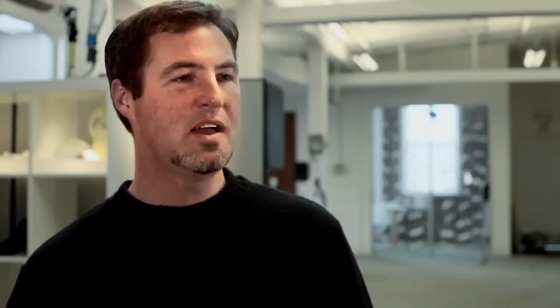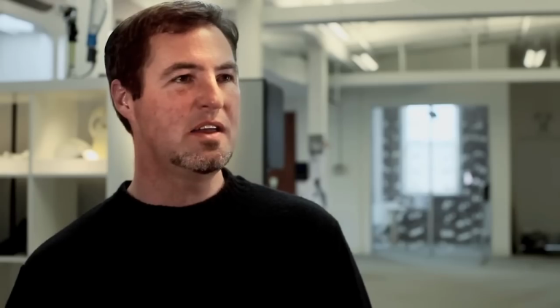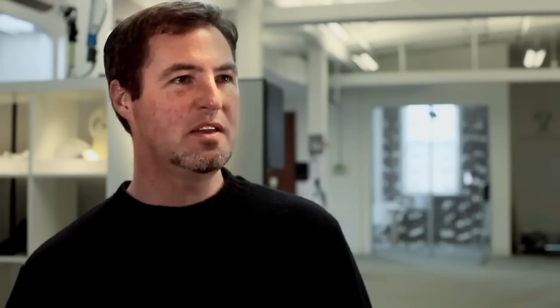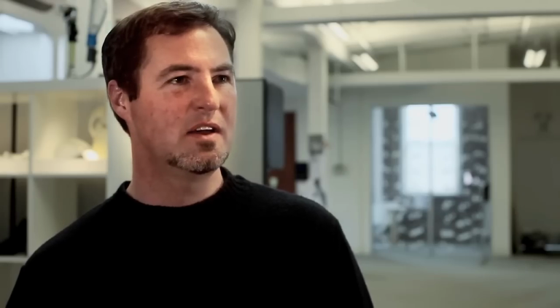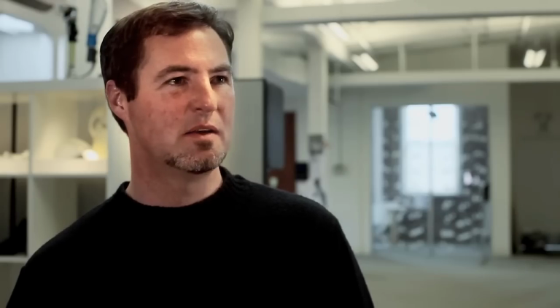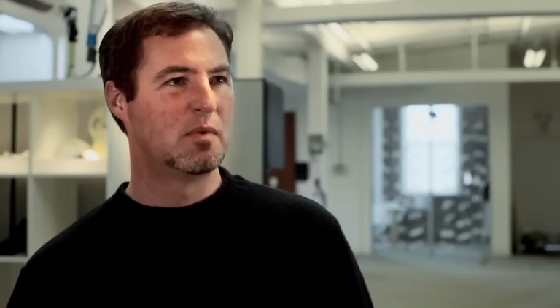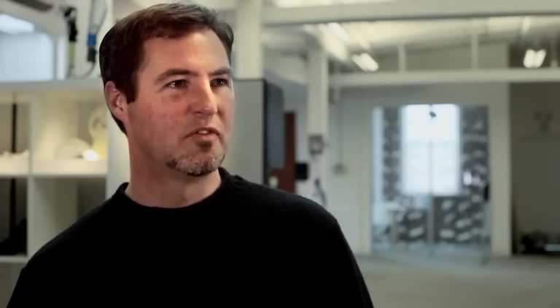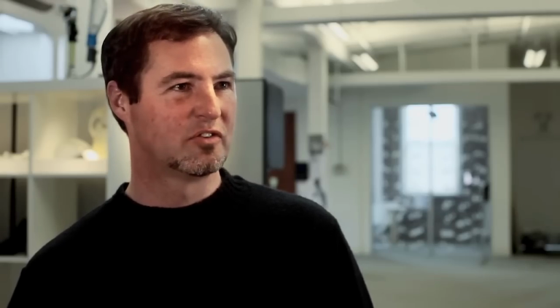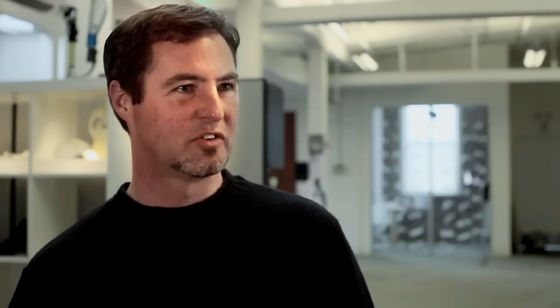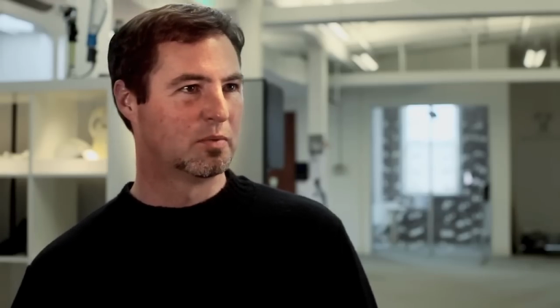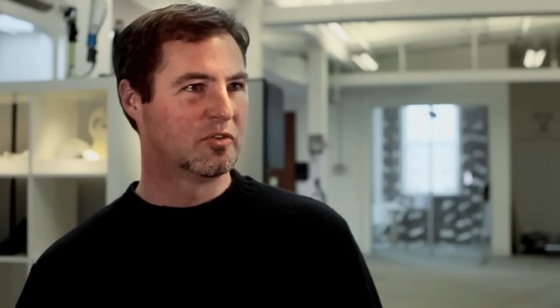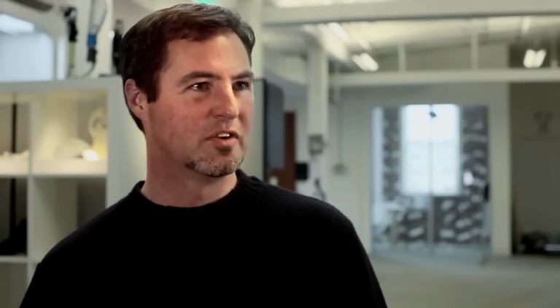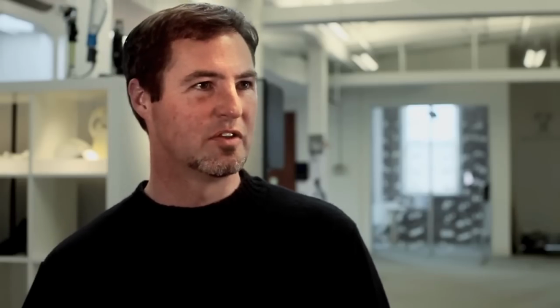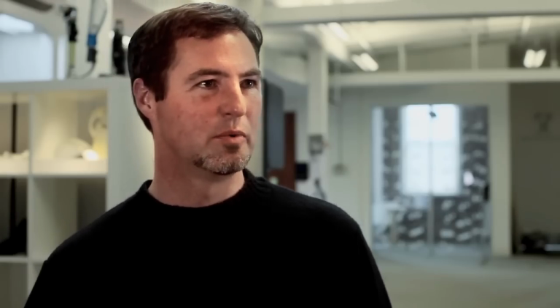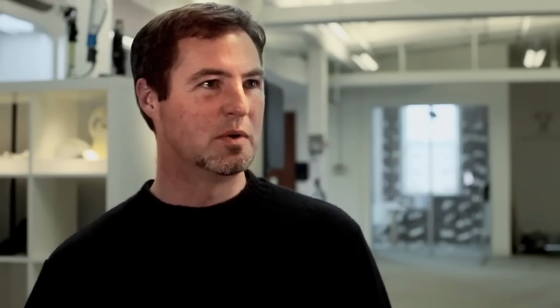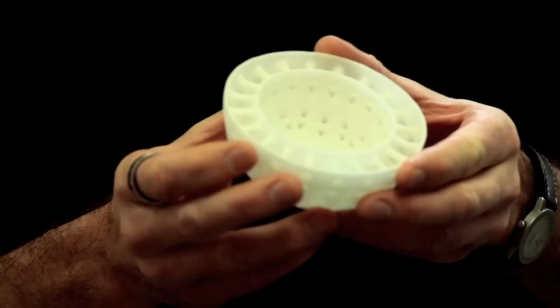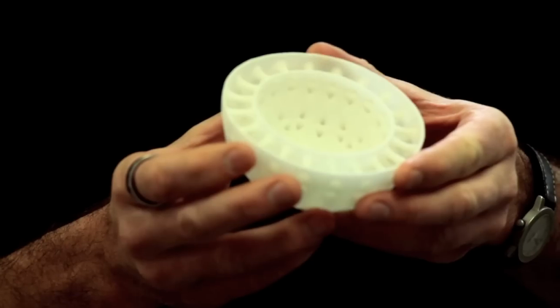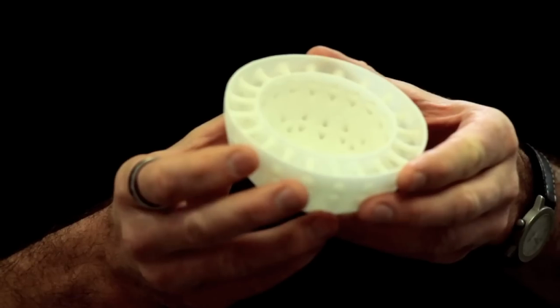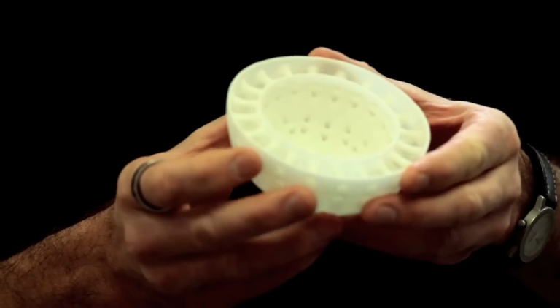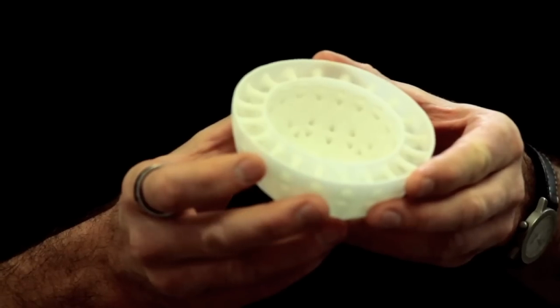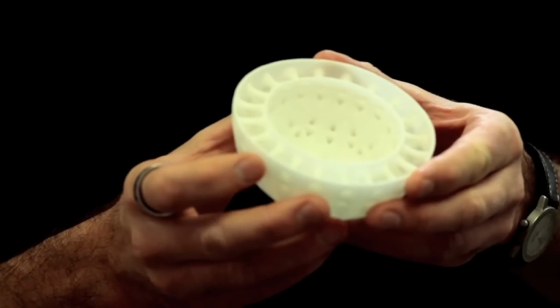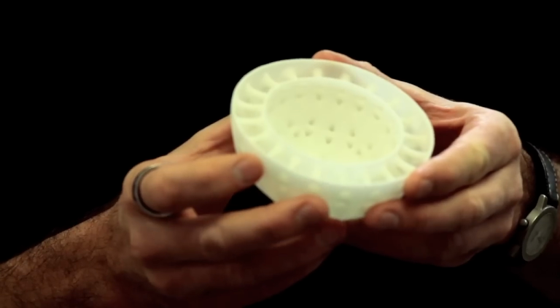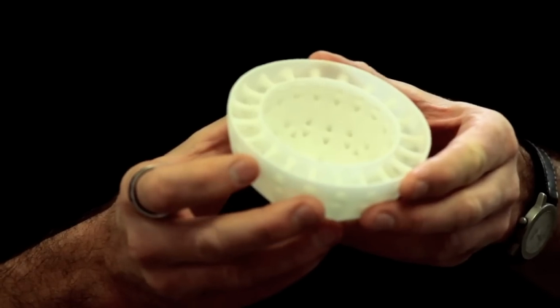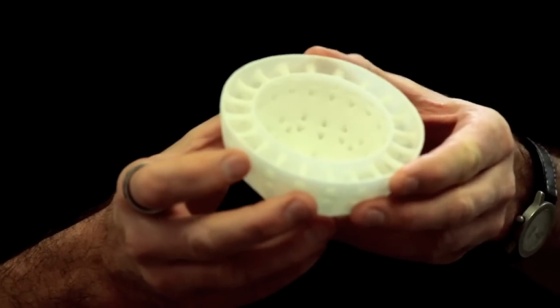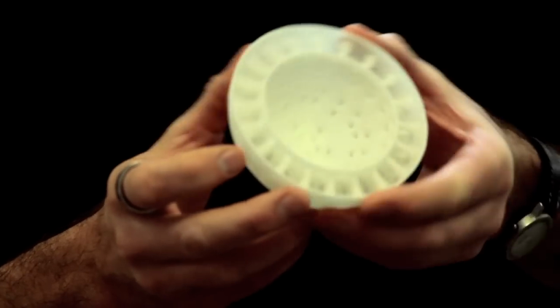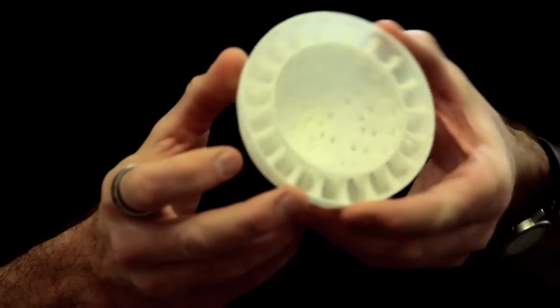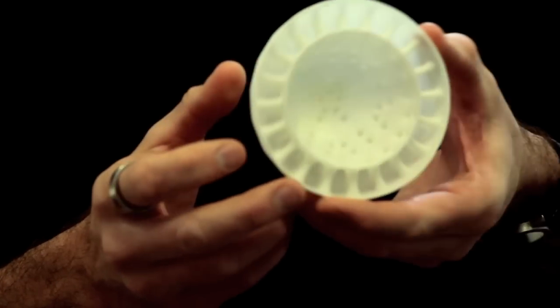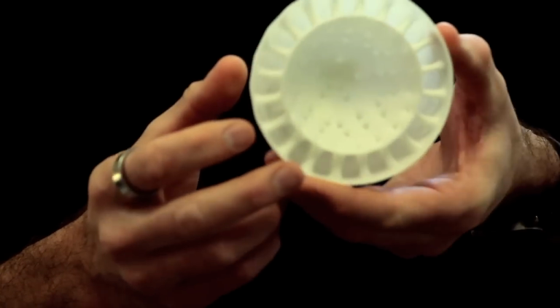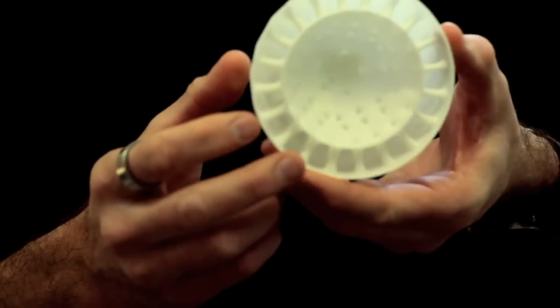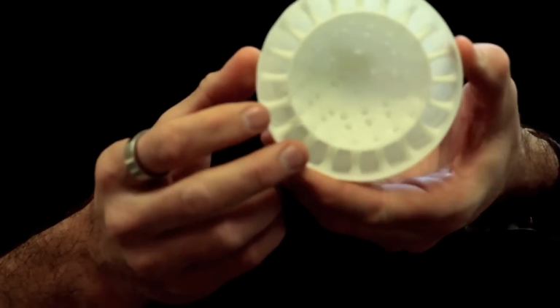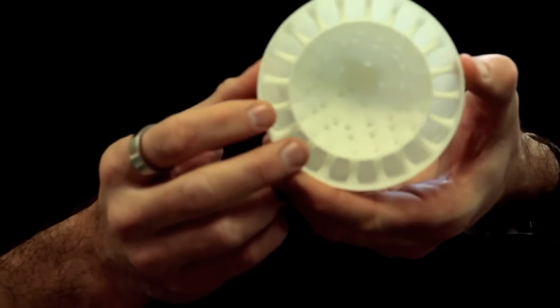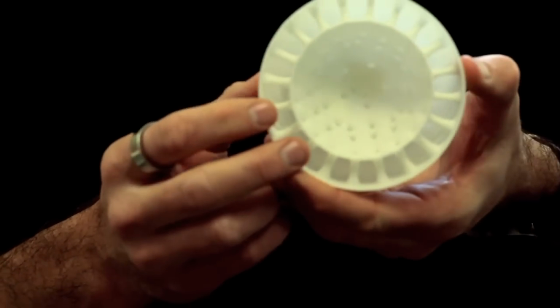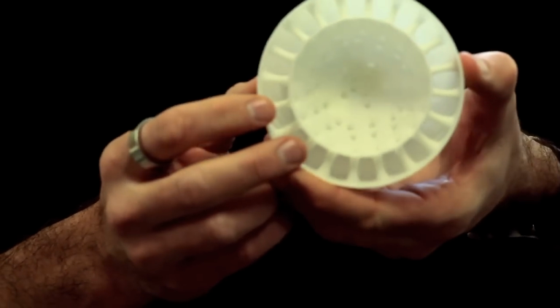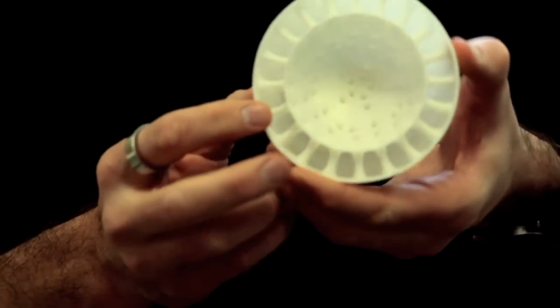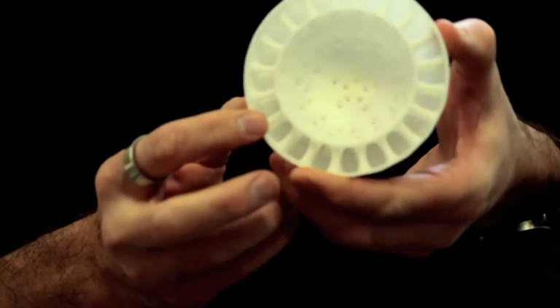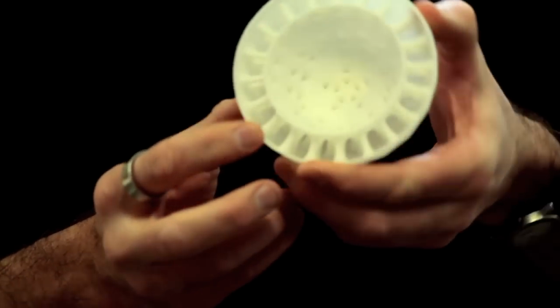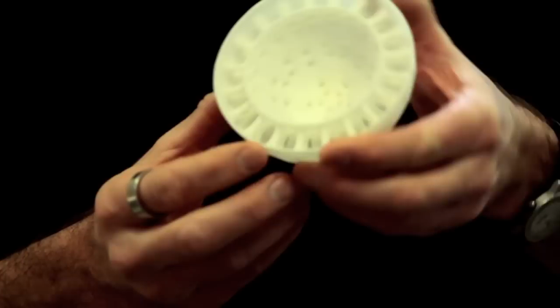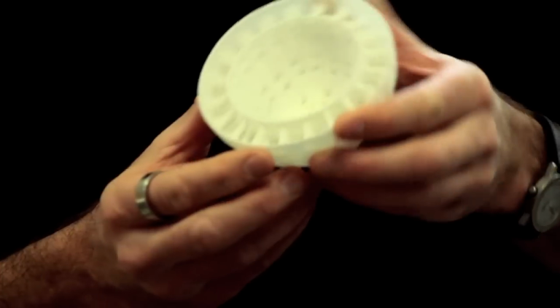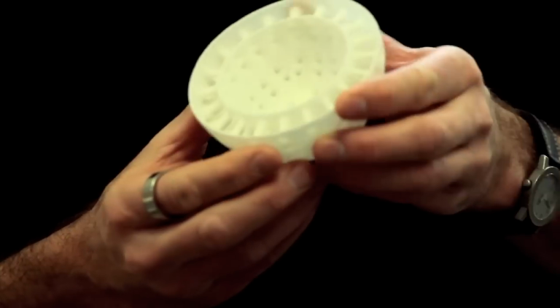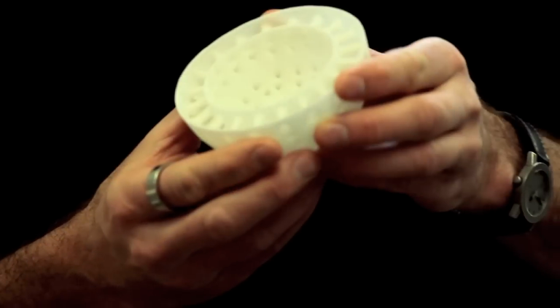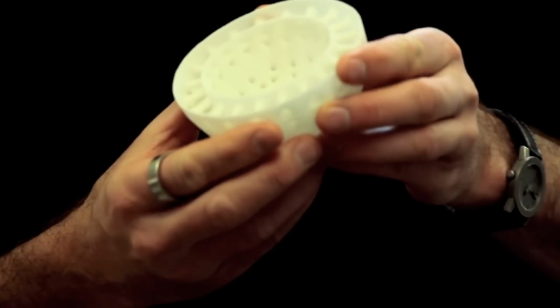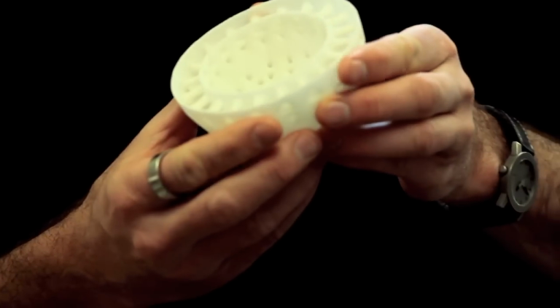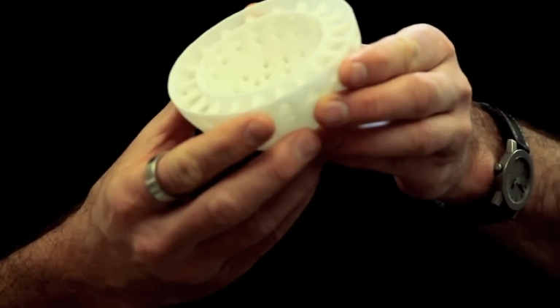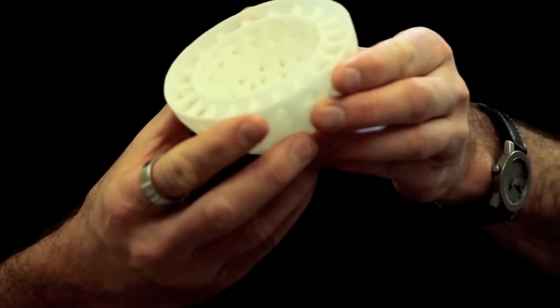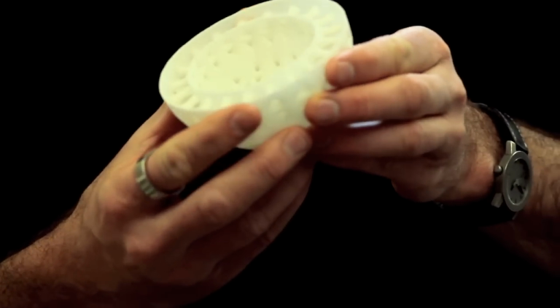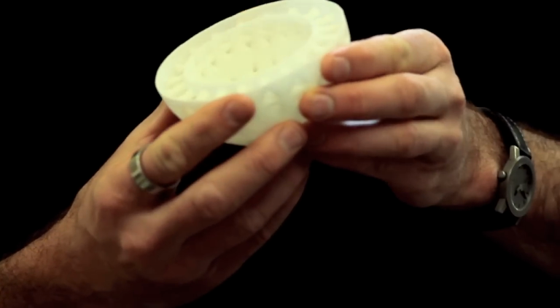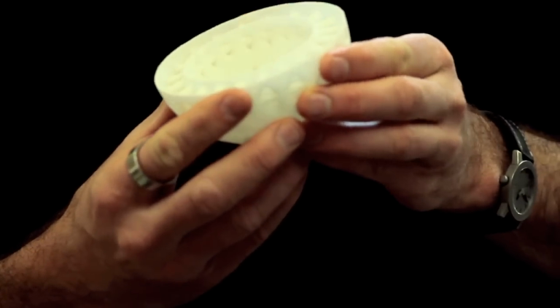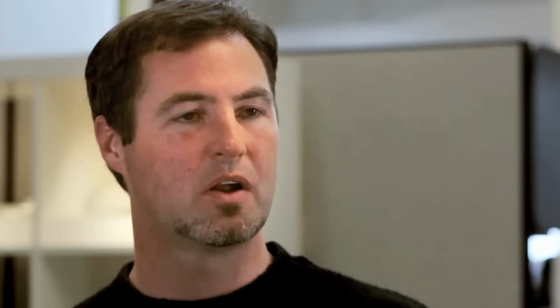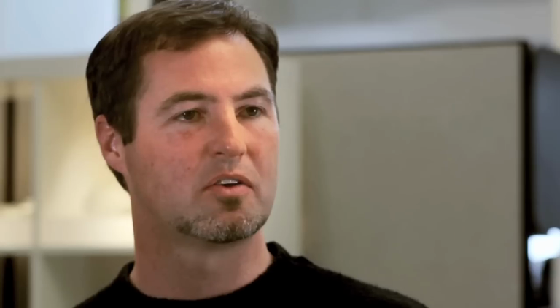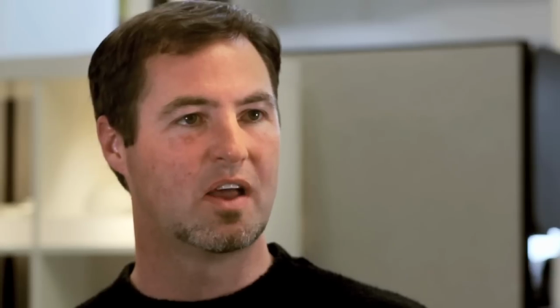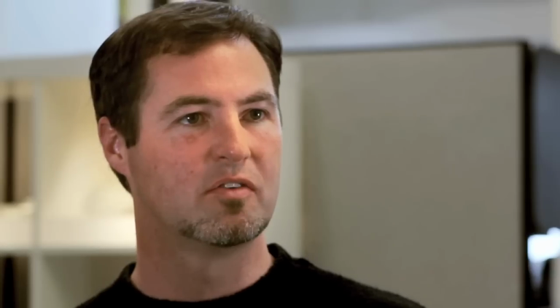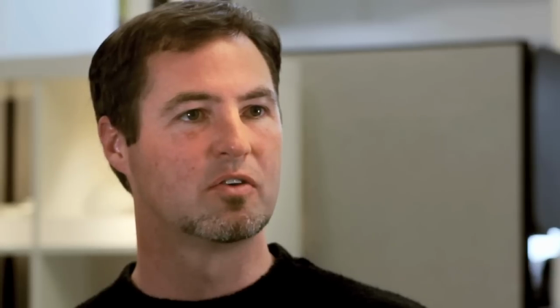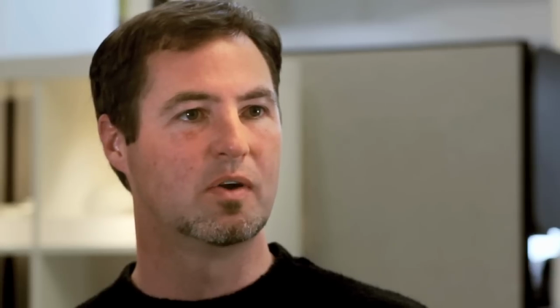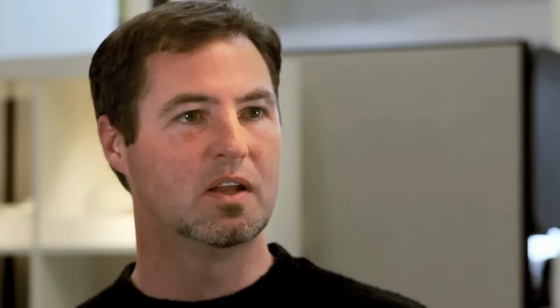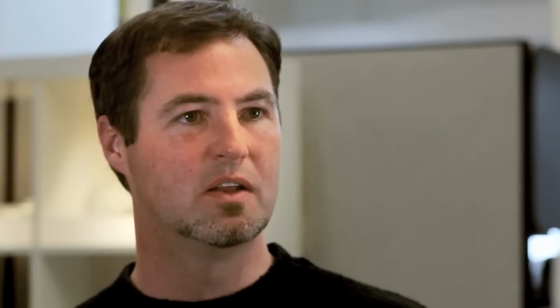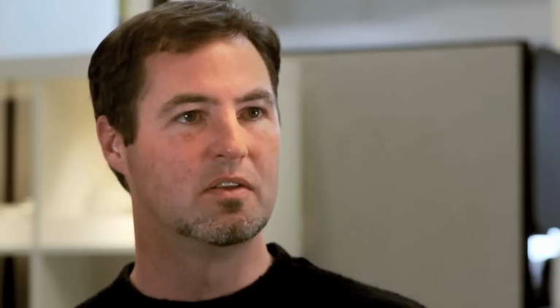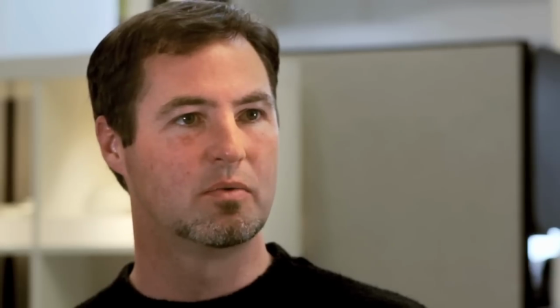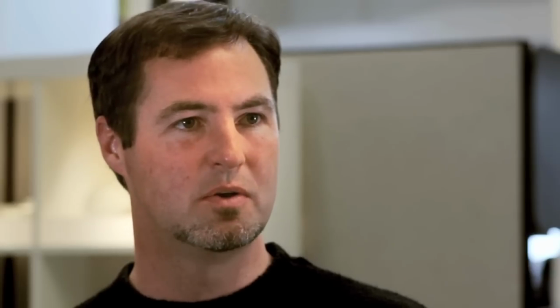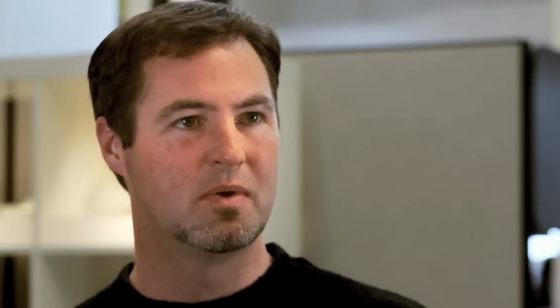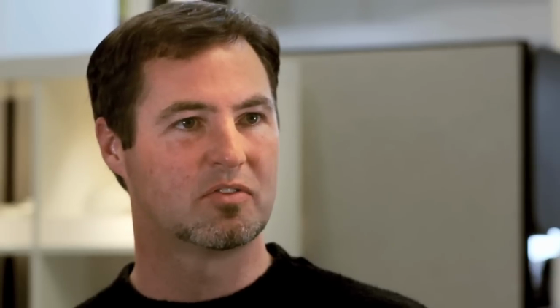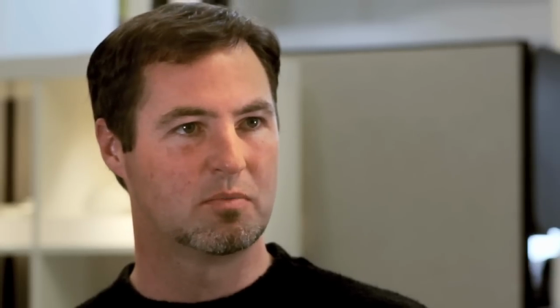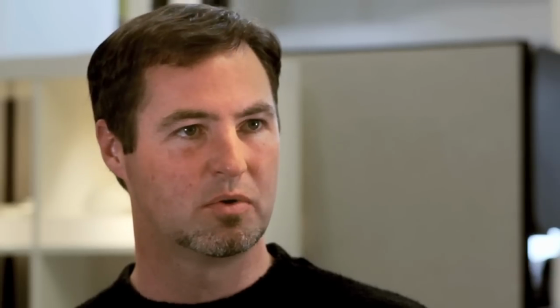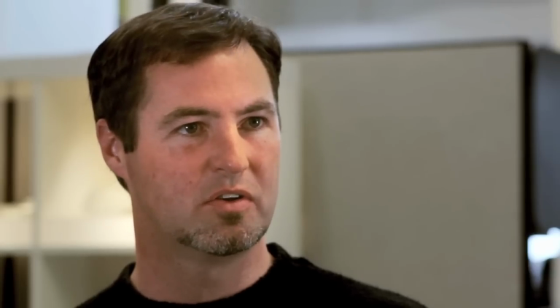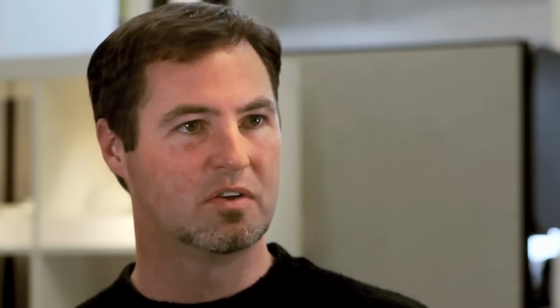I had my first exposure to 3D printing 20 years ago, and we probably created some of the first products ever created three-dimensionally printed.